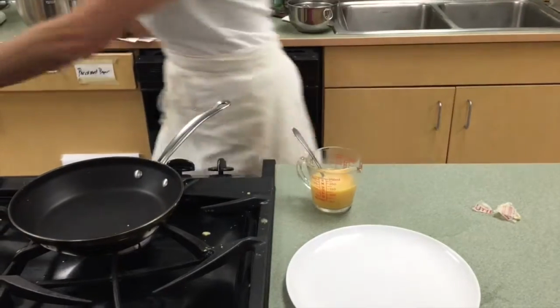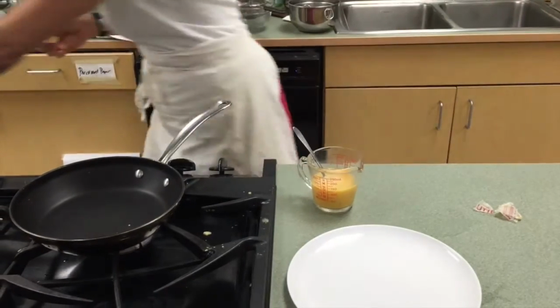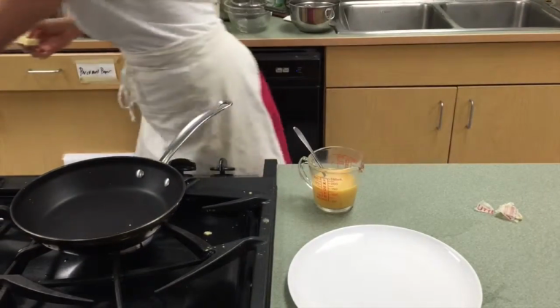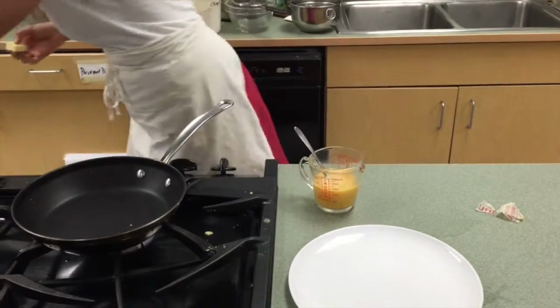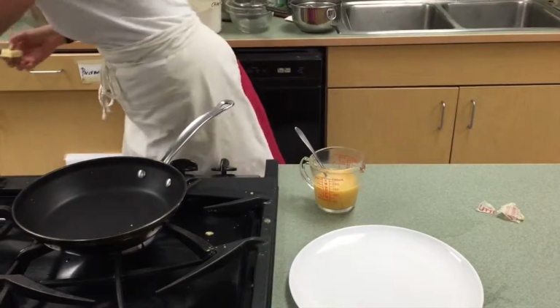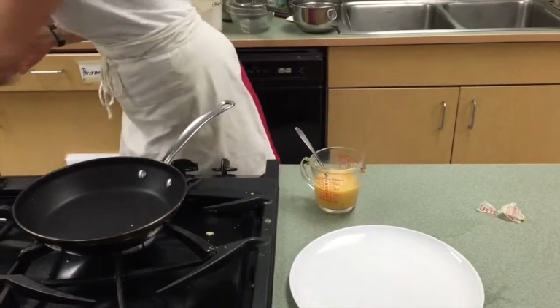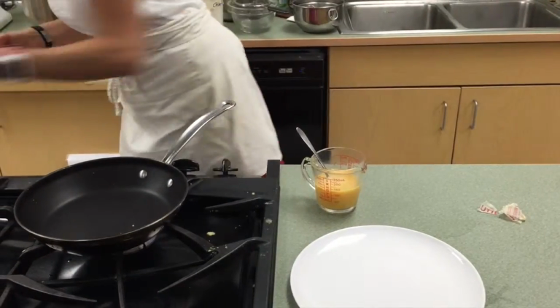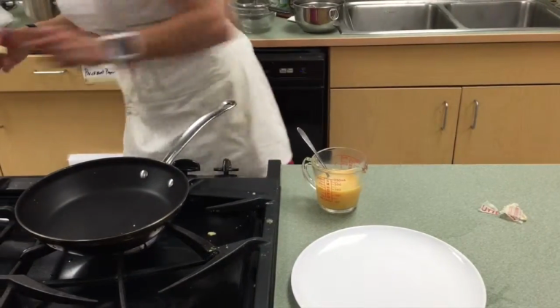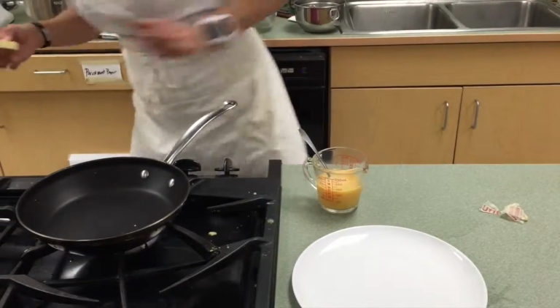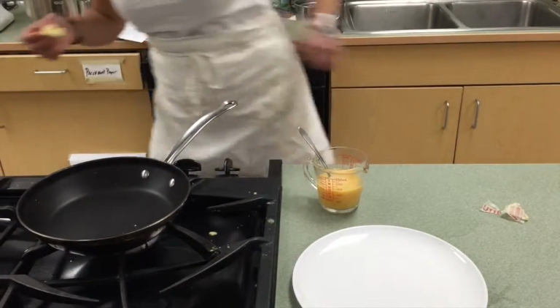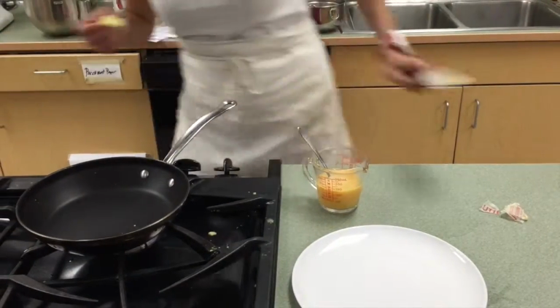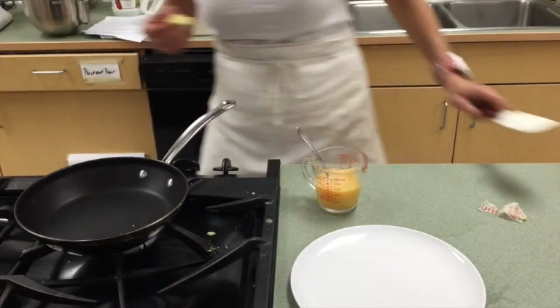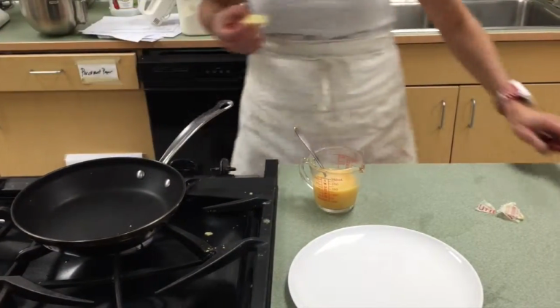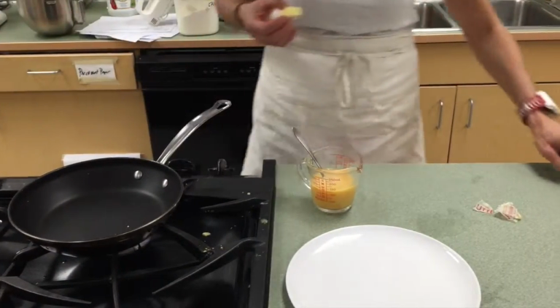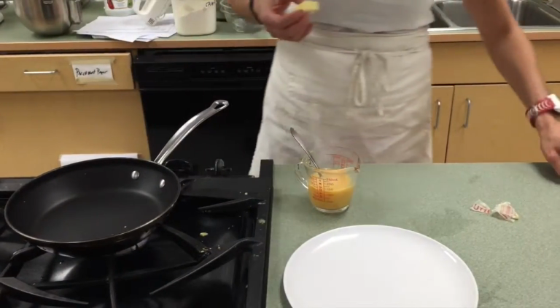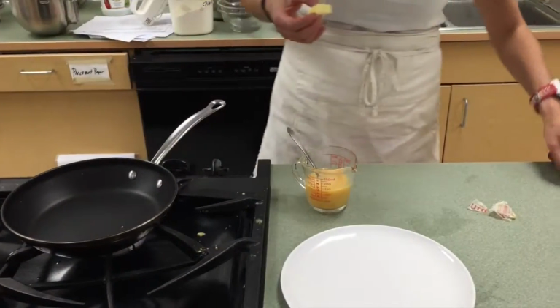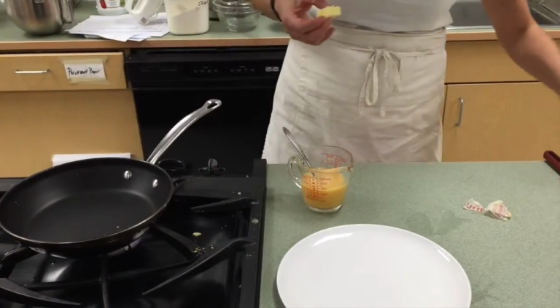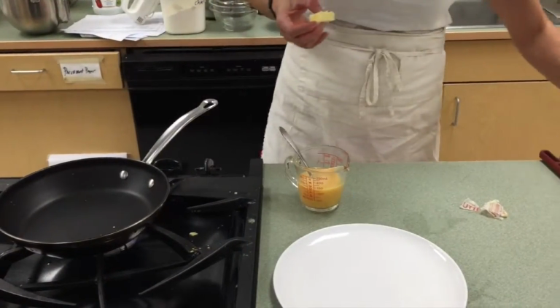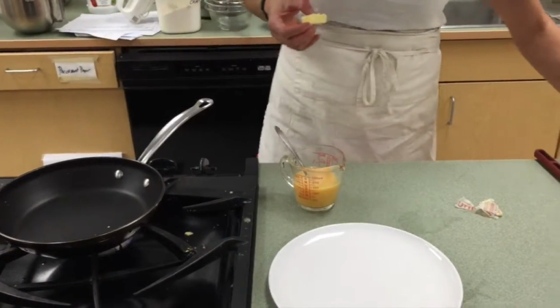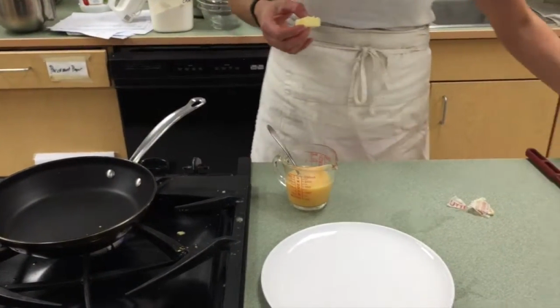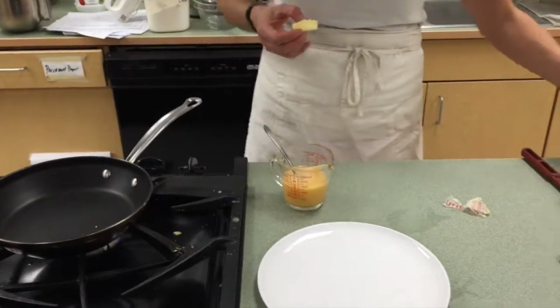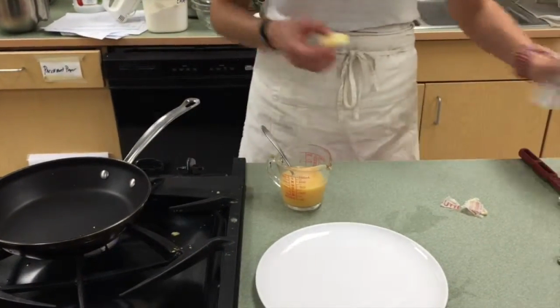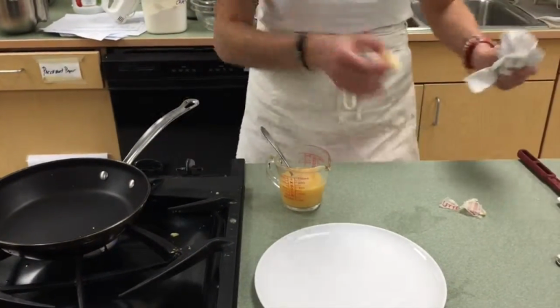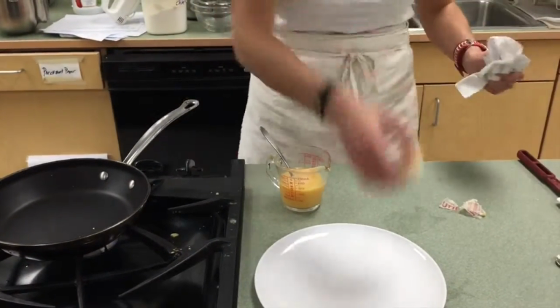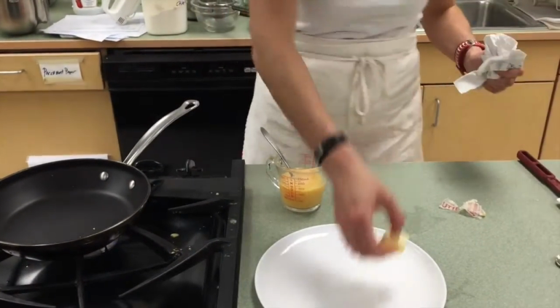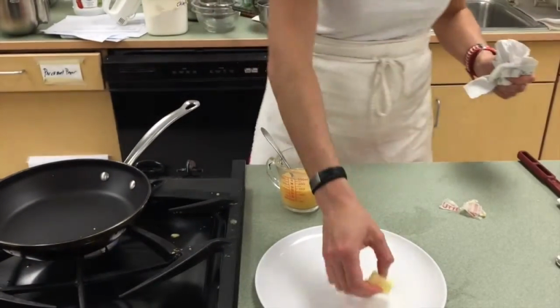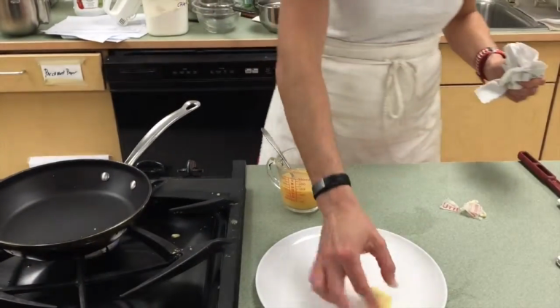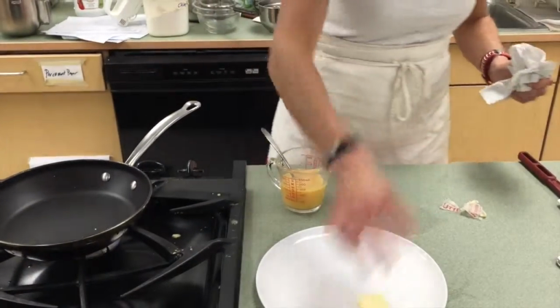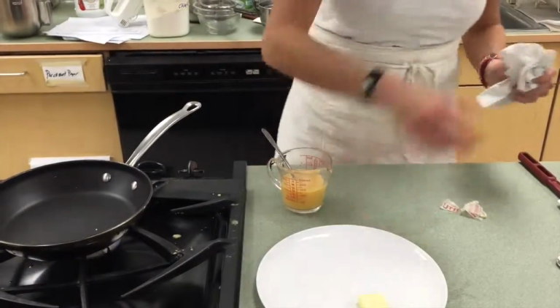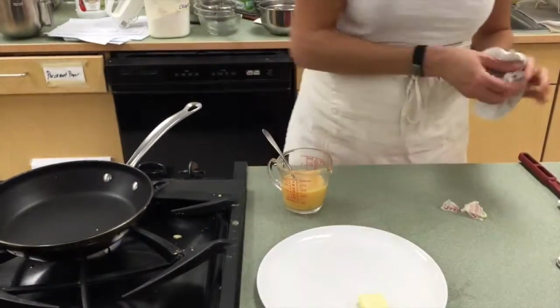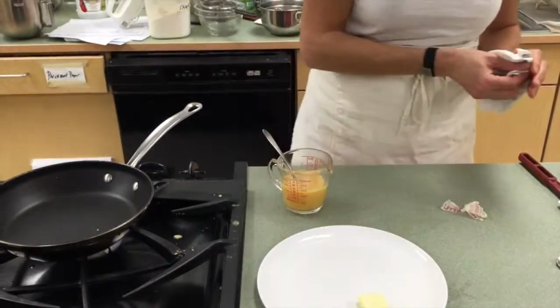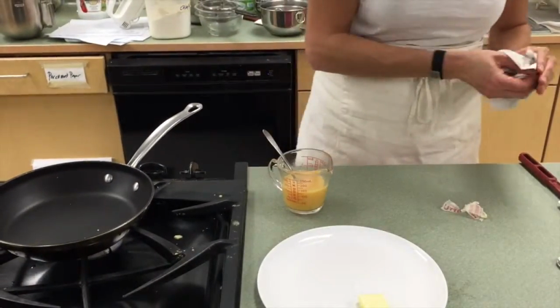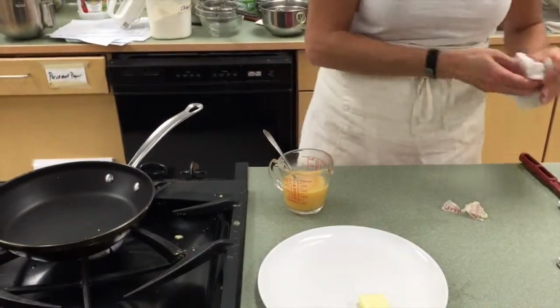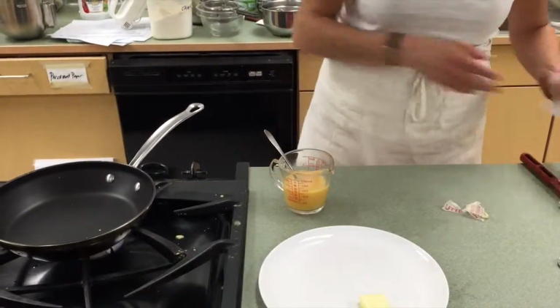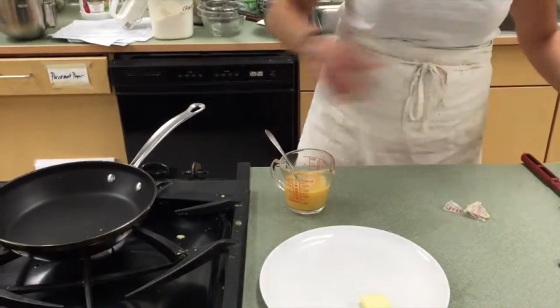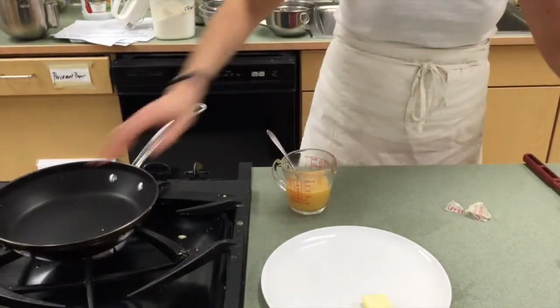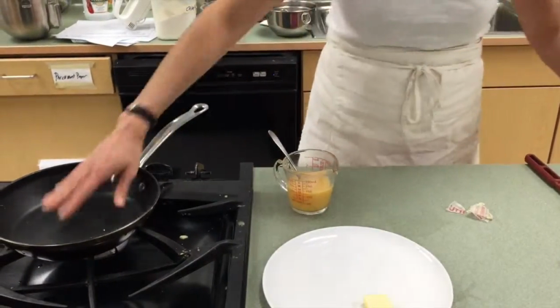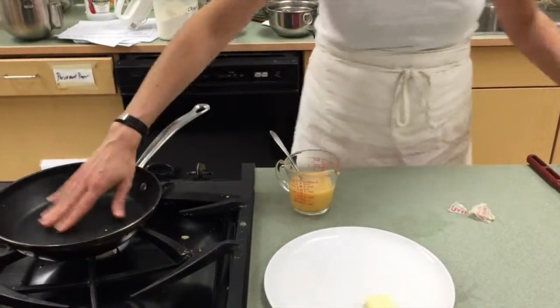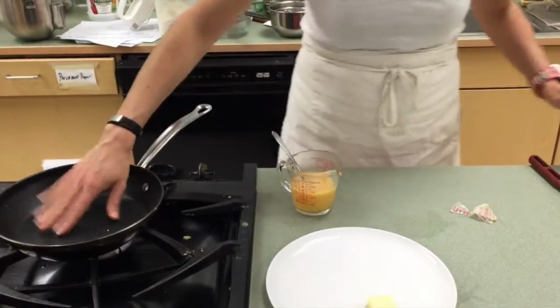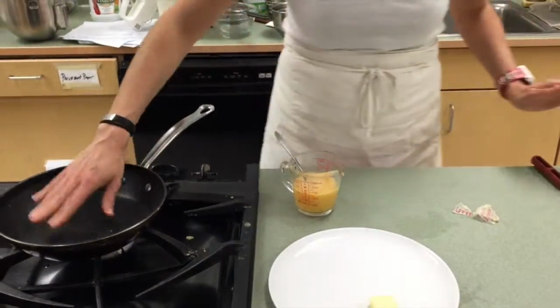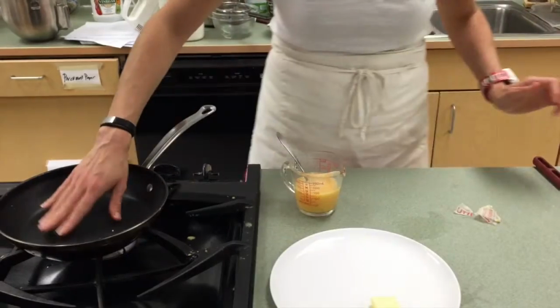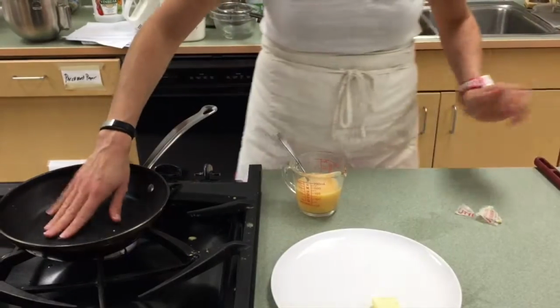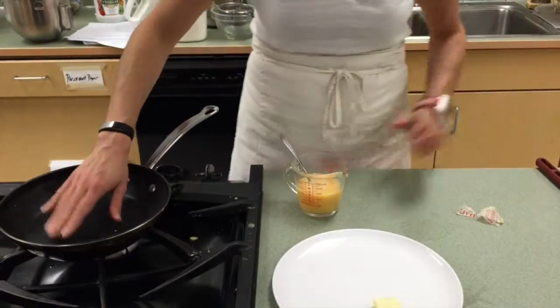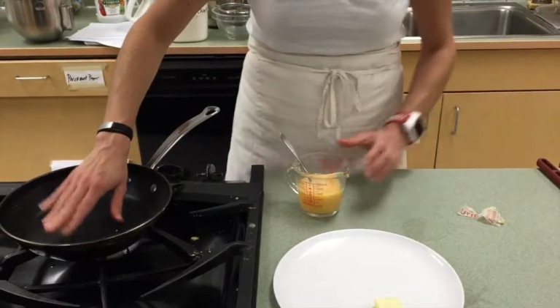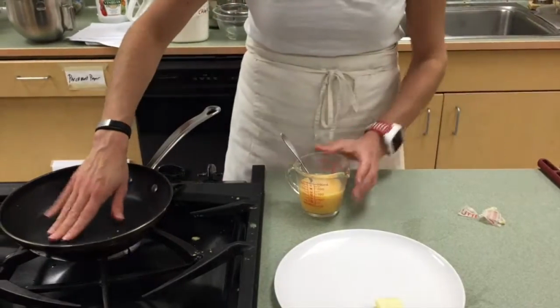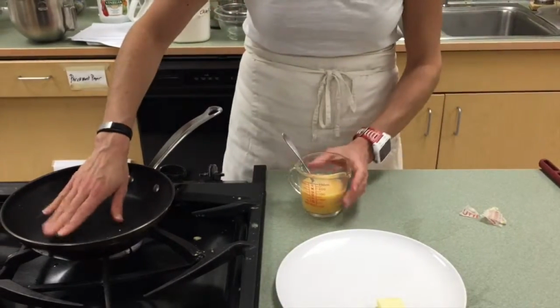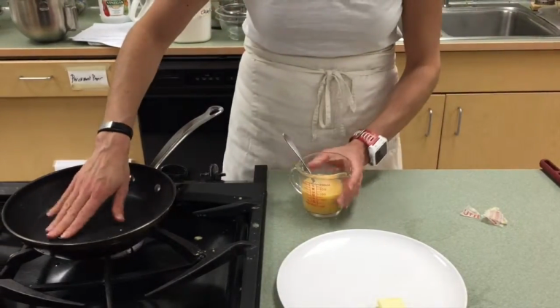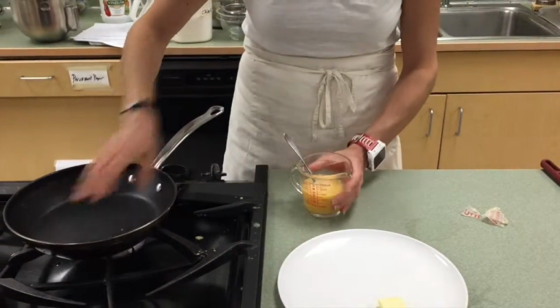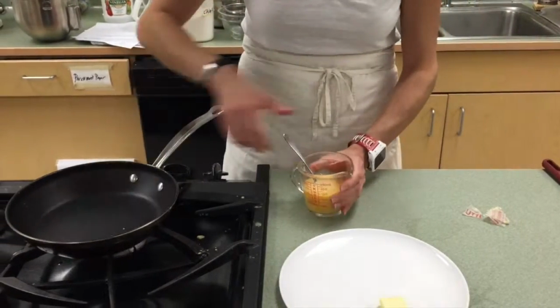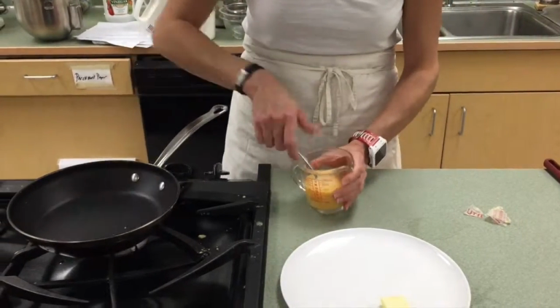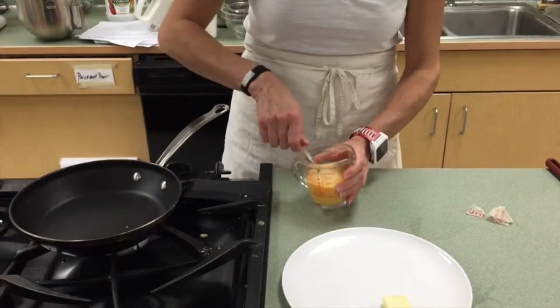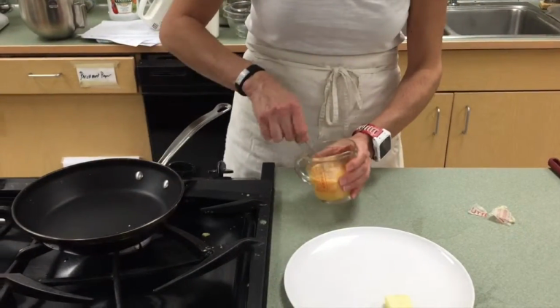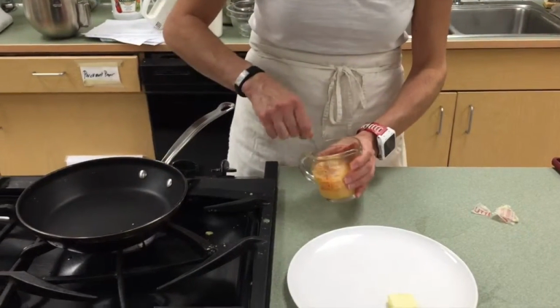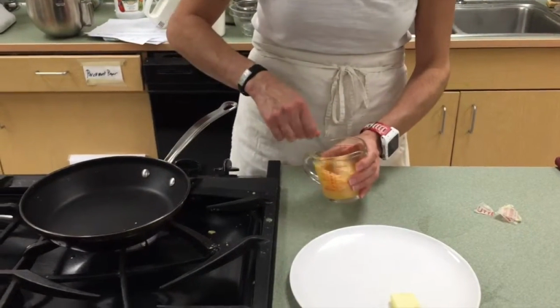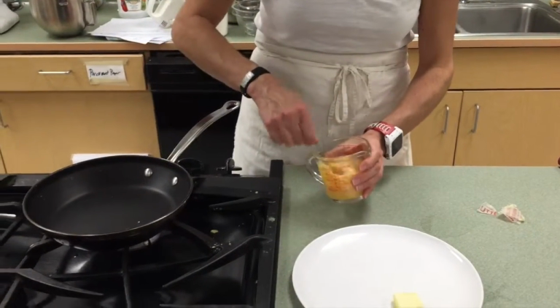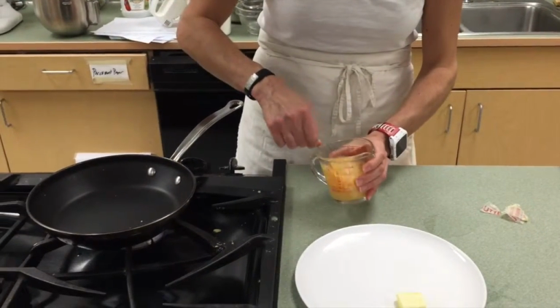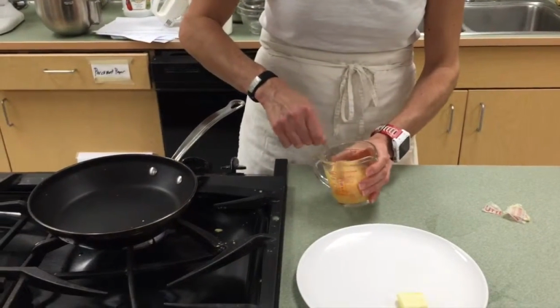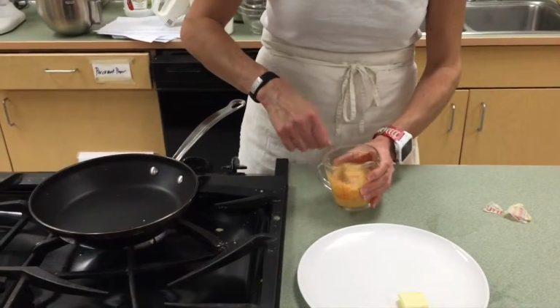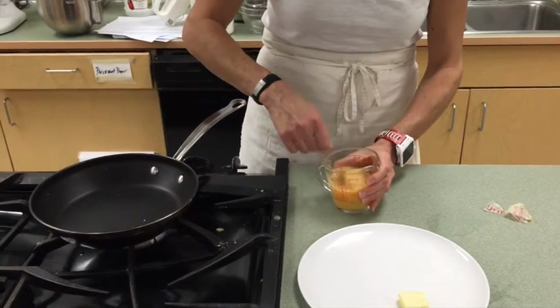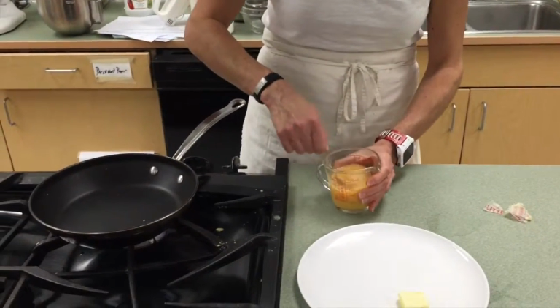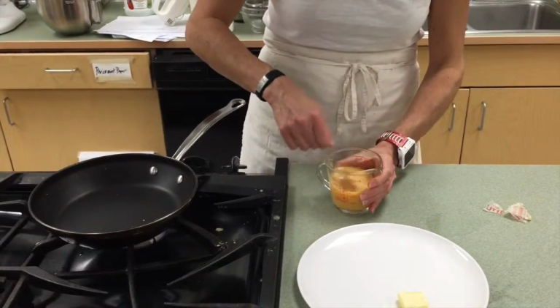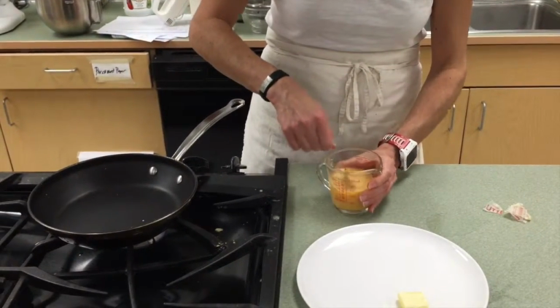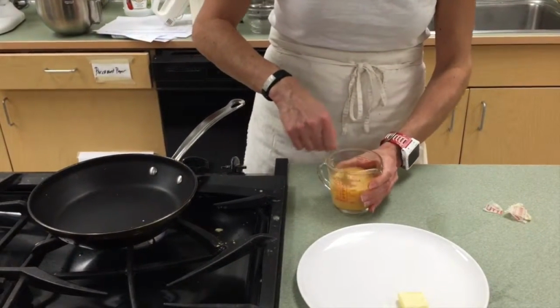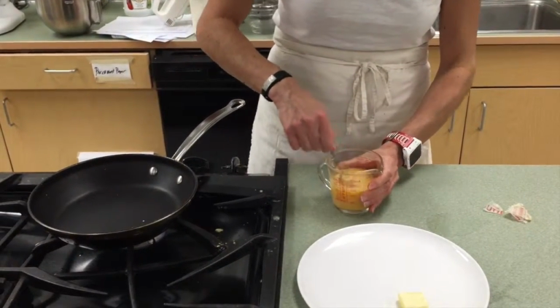I have all my mise en place together, so I've got all my things ready to make the omelette. I'm just going to put this here and wait for the butter. In the meantime, you can always scramble this.